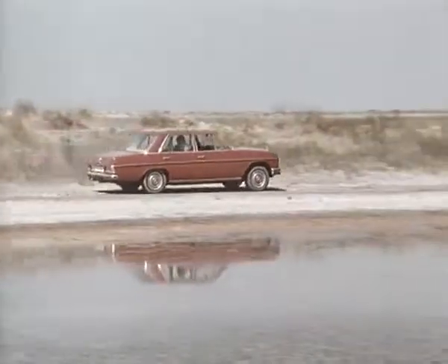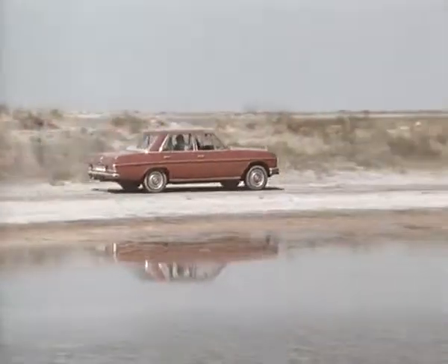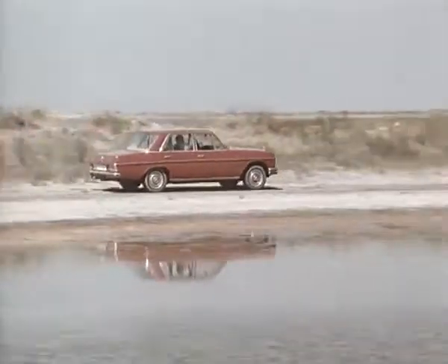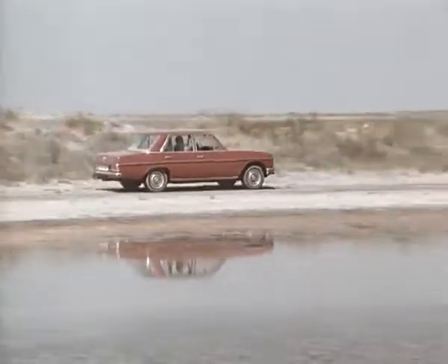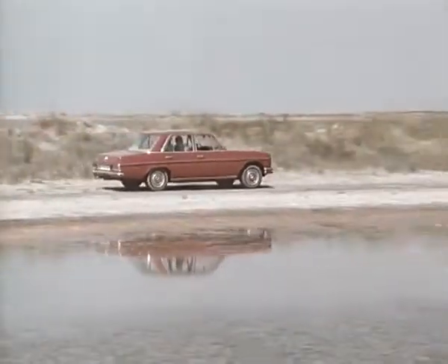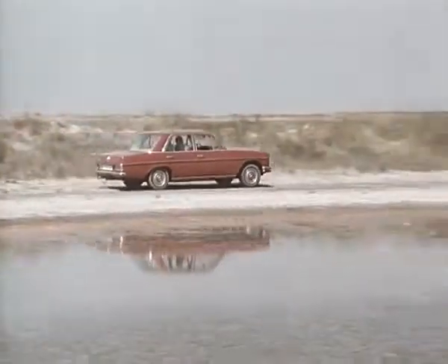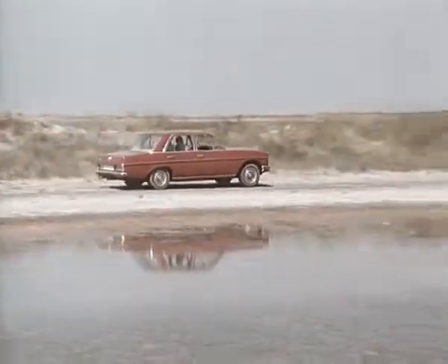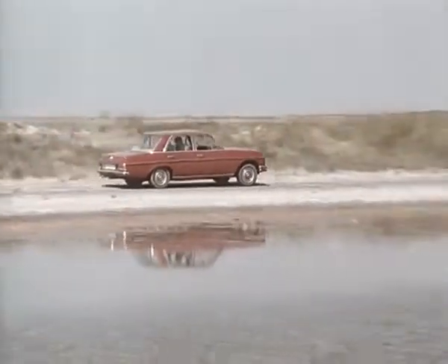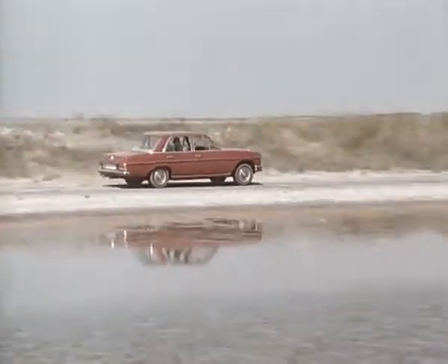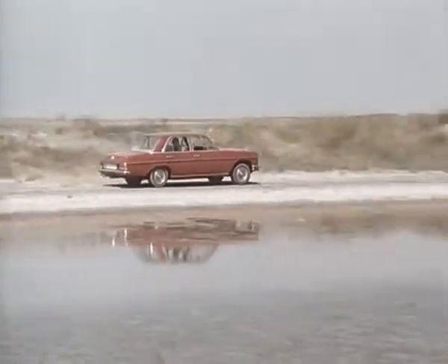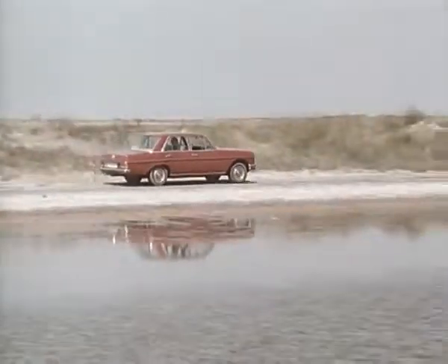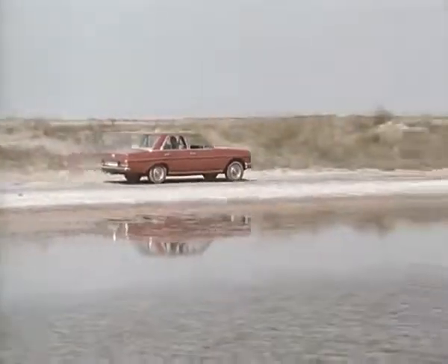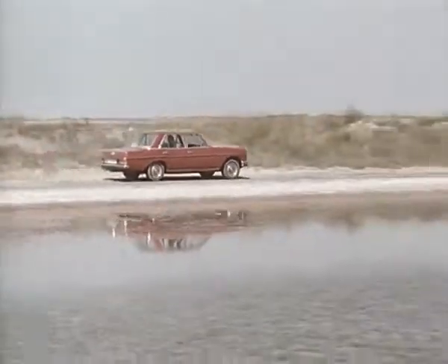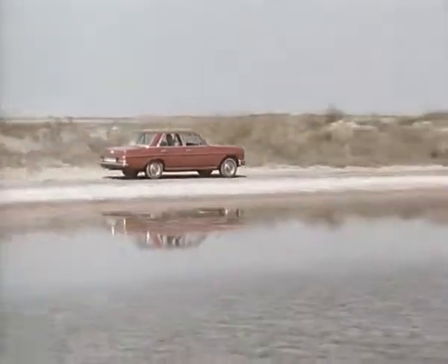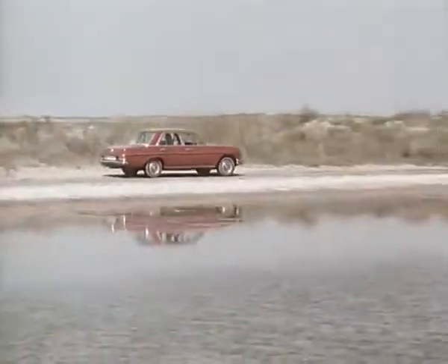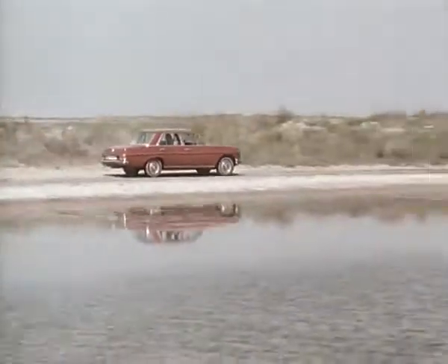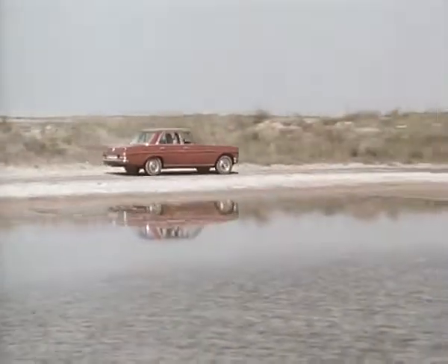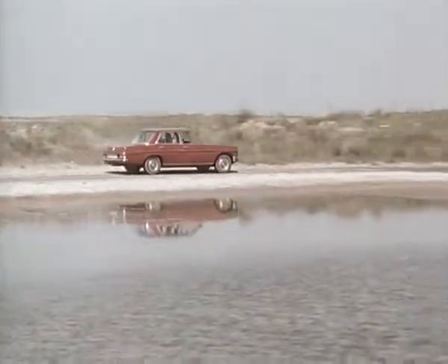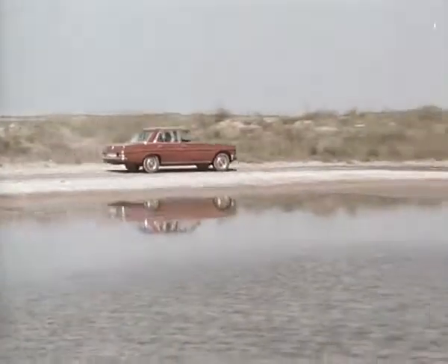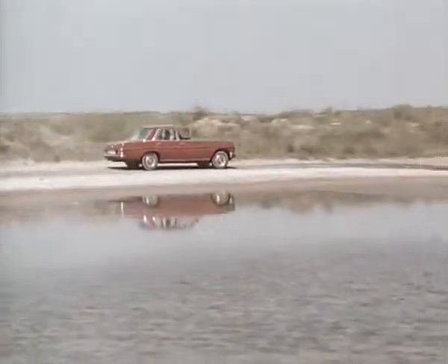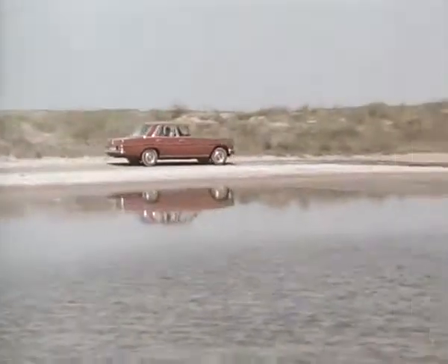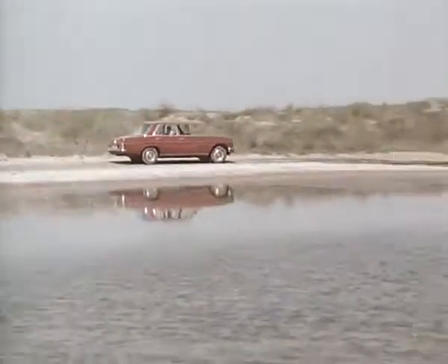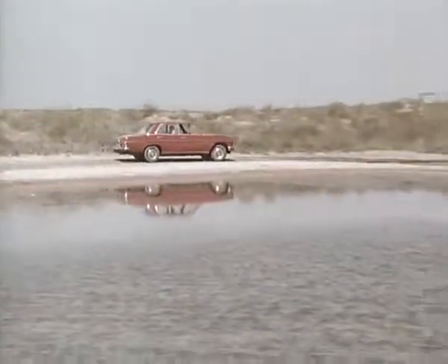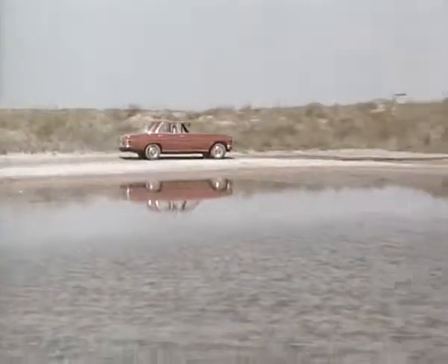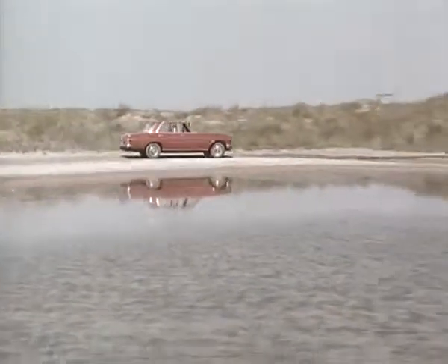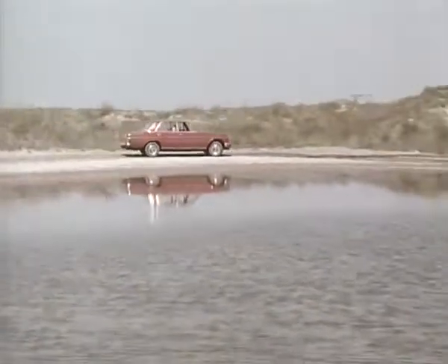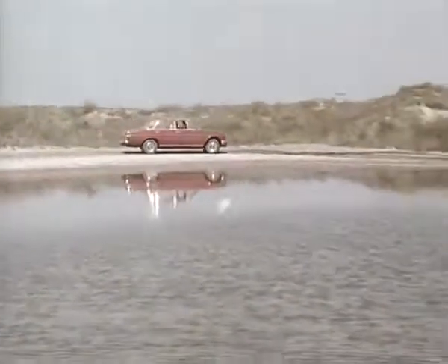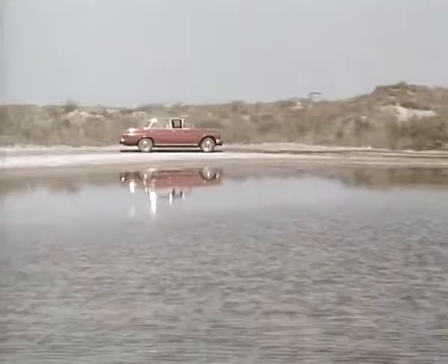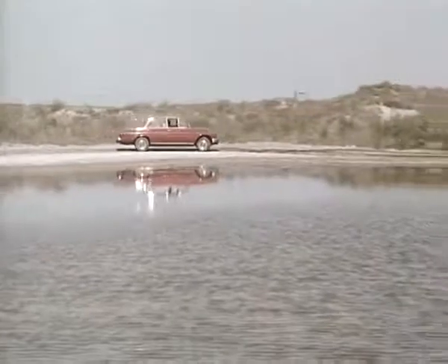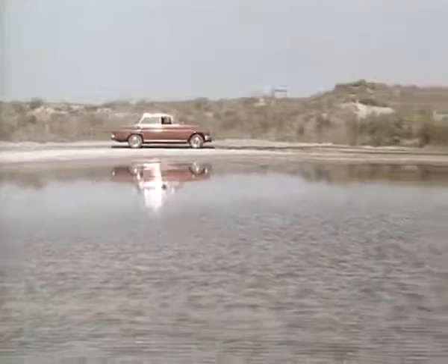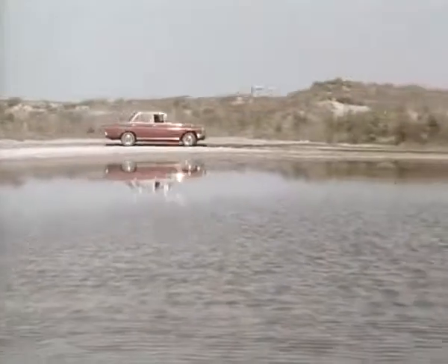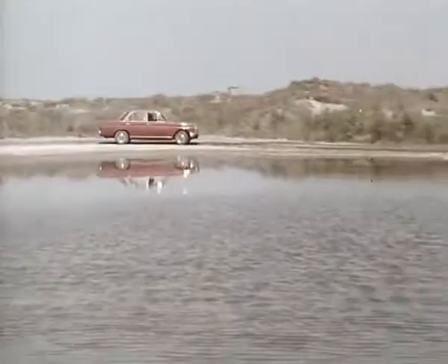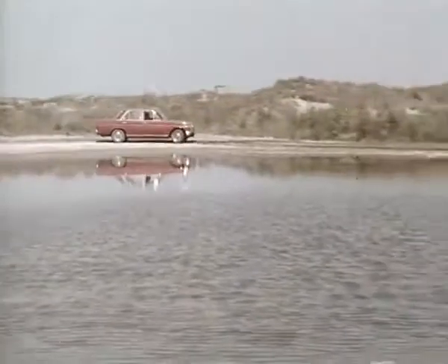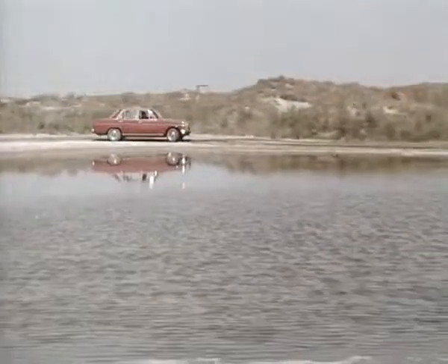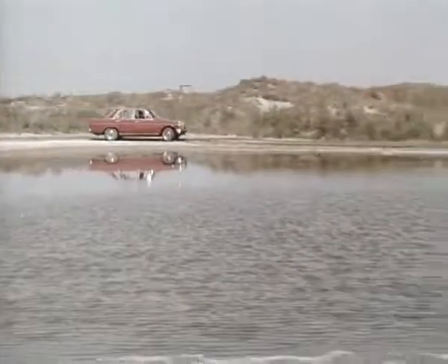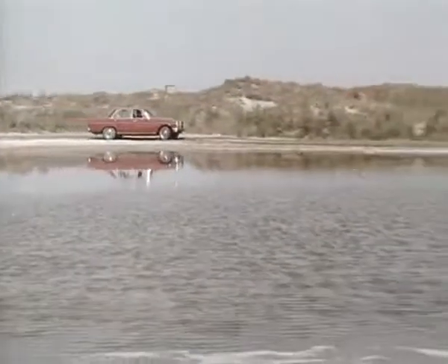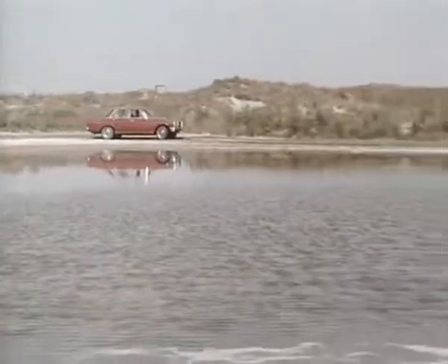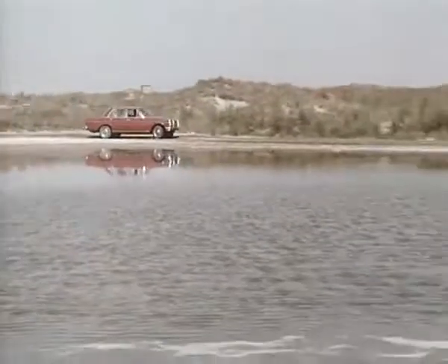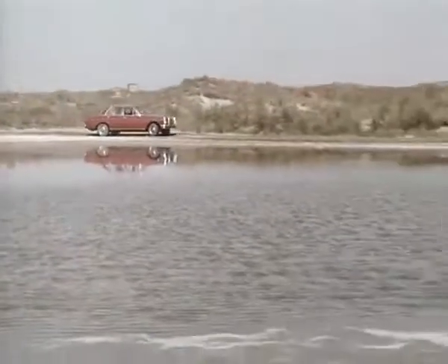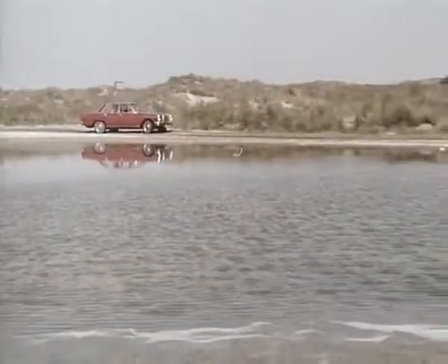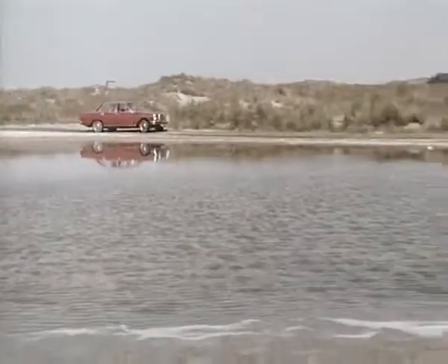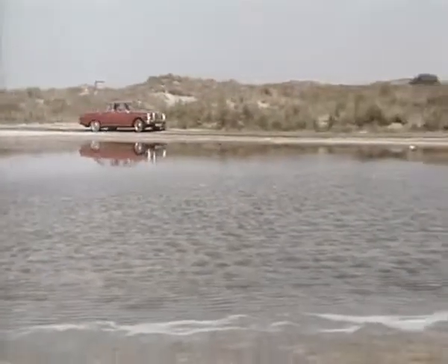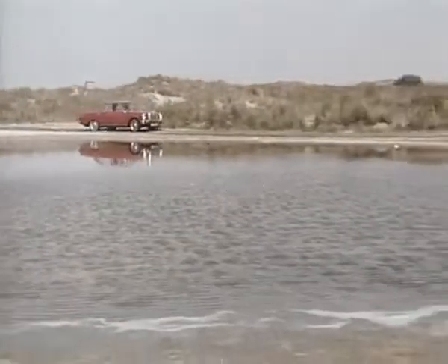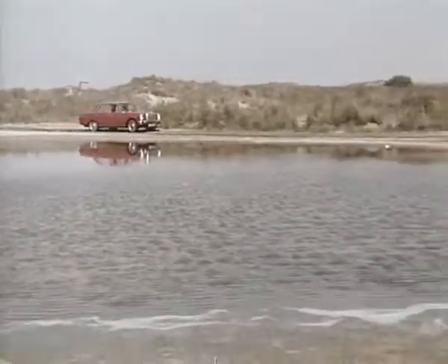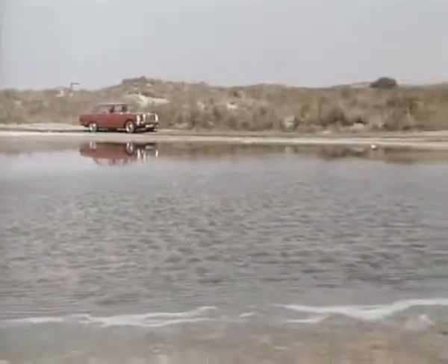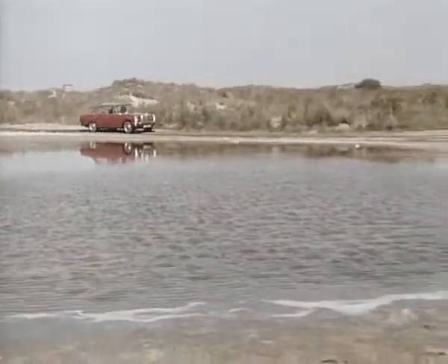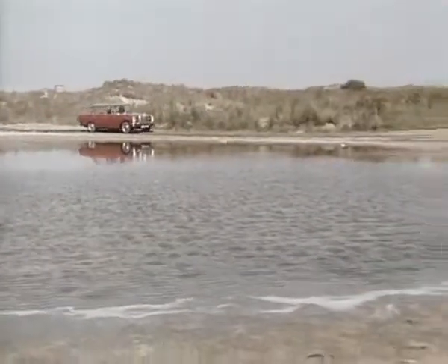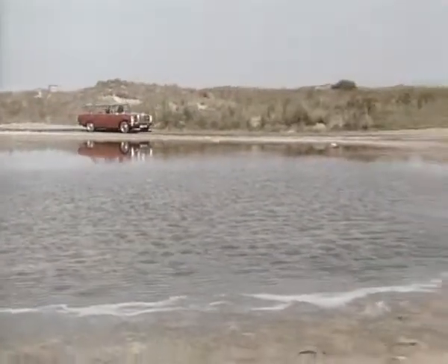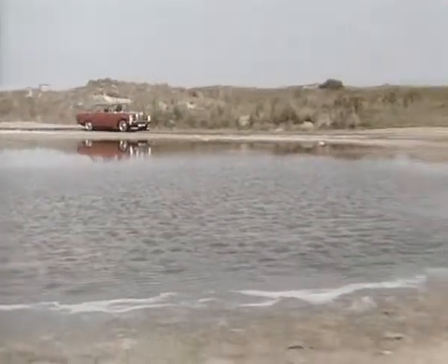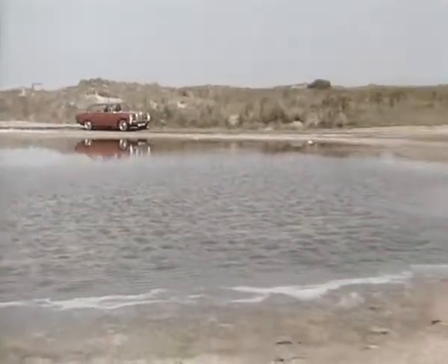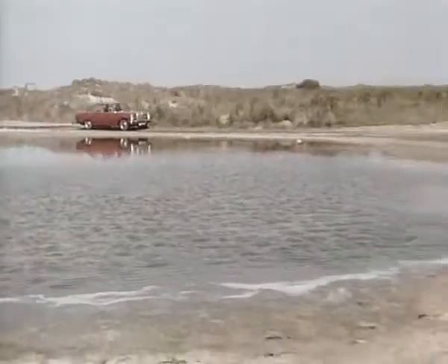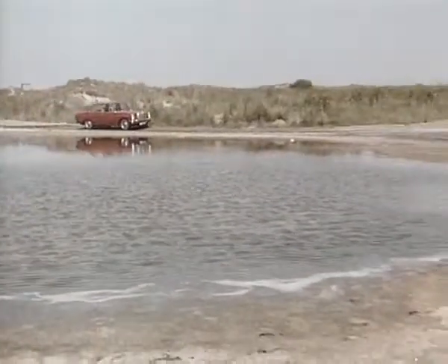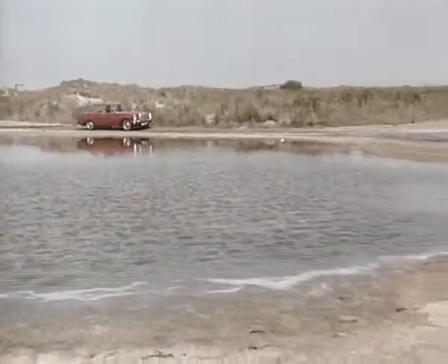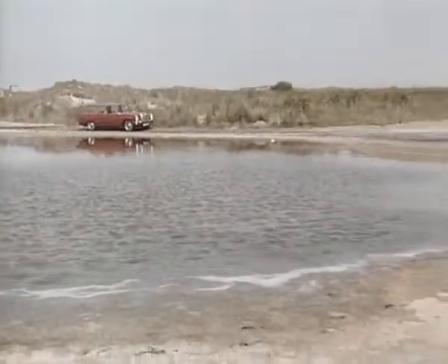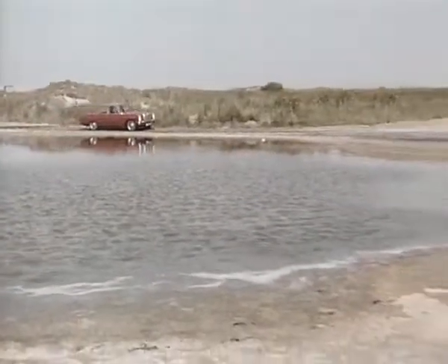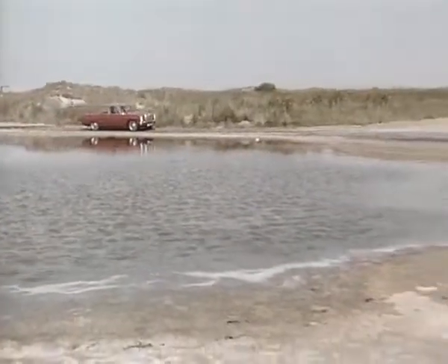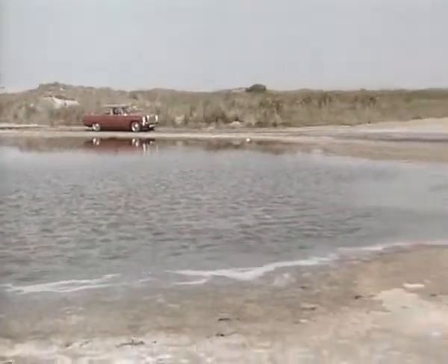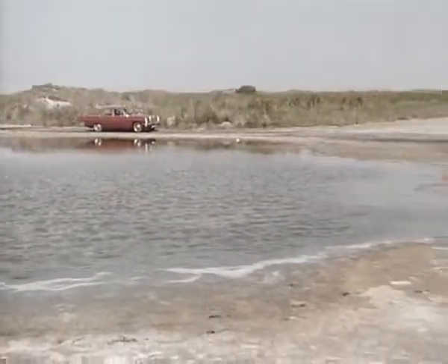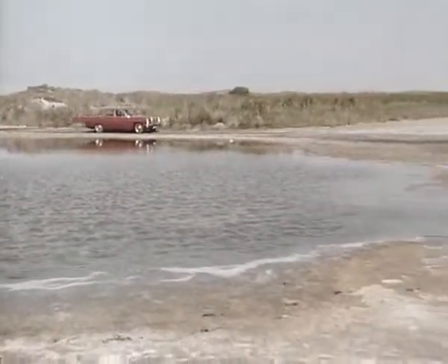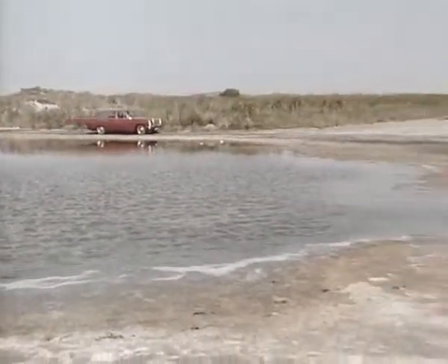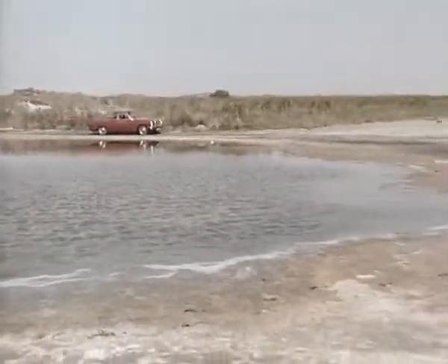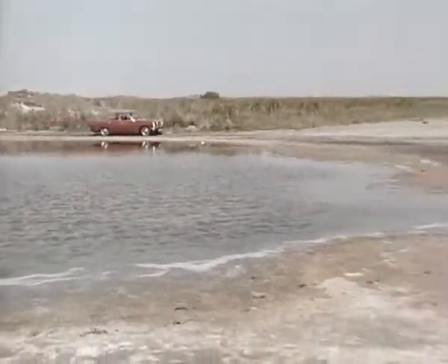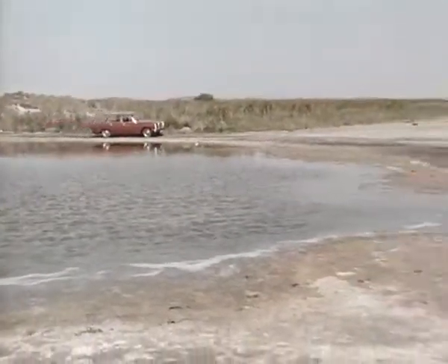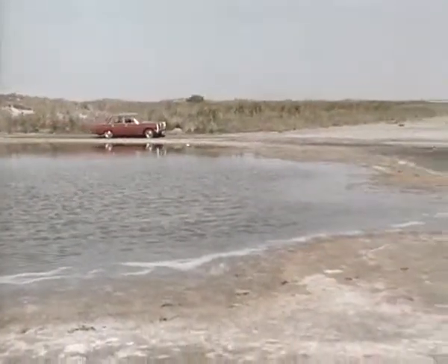Mercedes-Benz 250 — a product of our passion for perfection. Drive it and see.